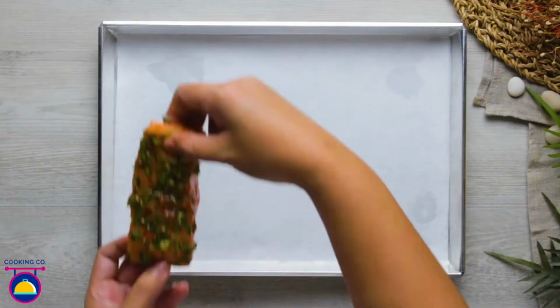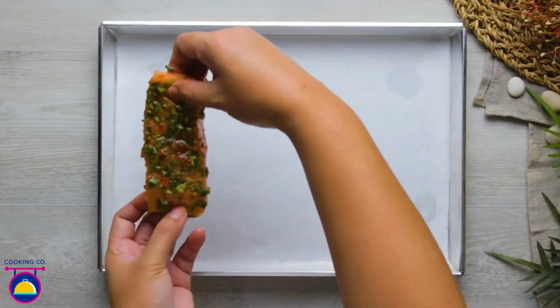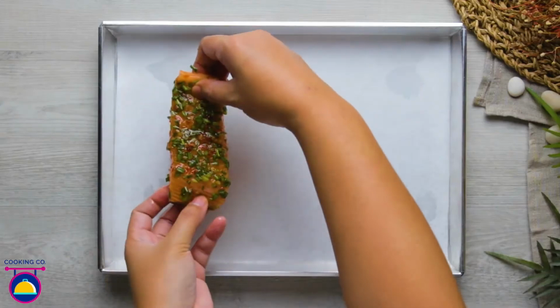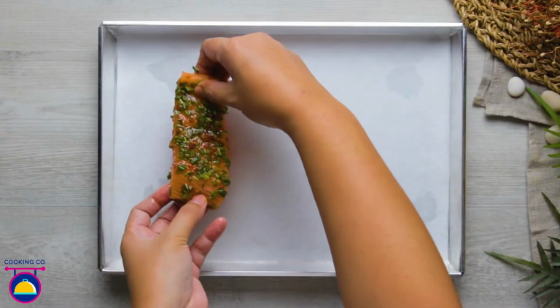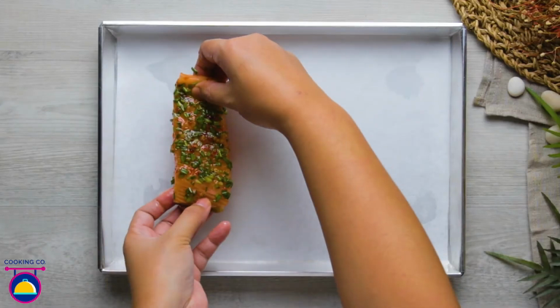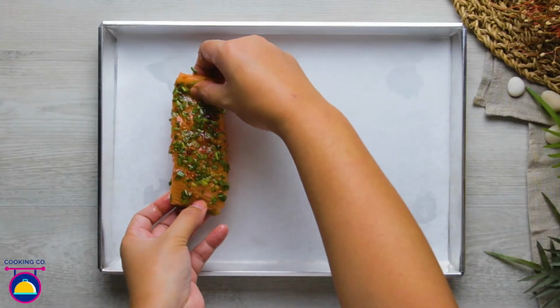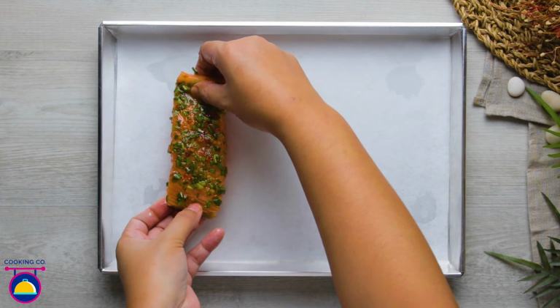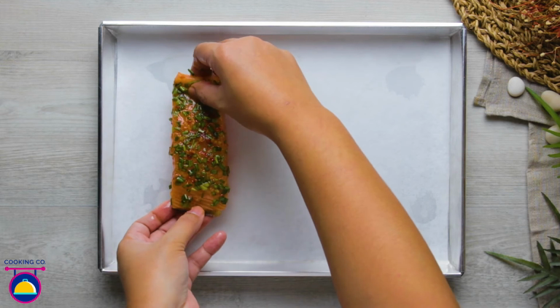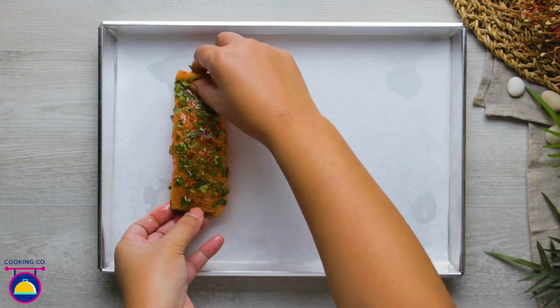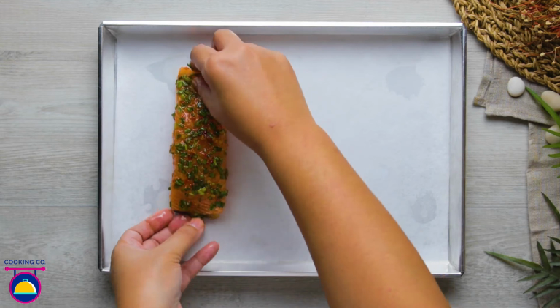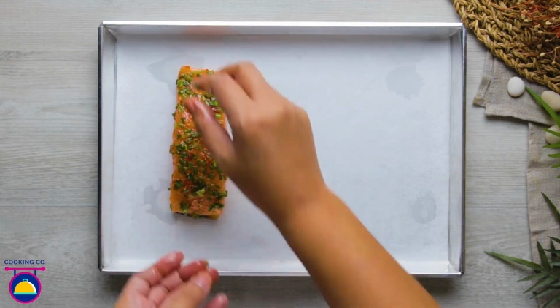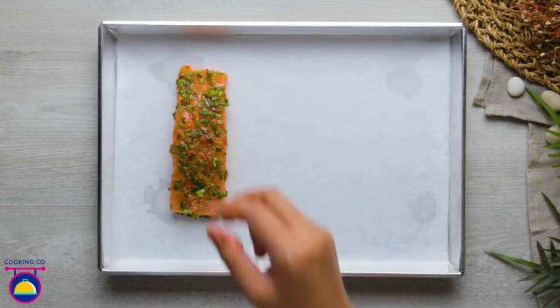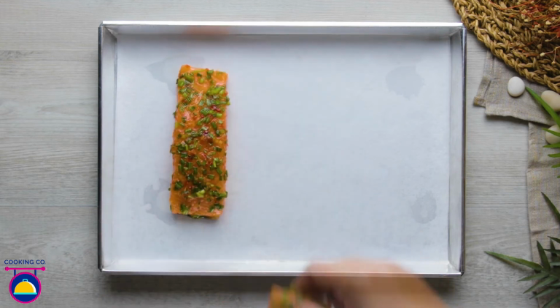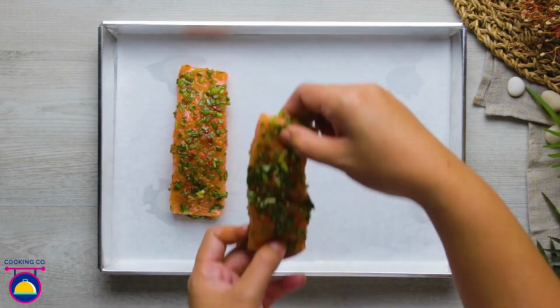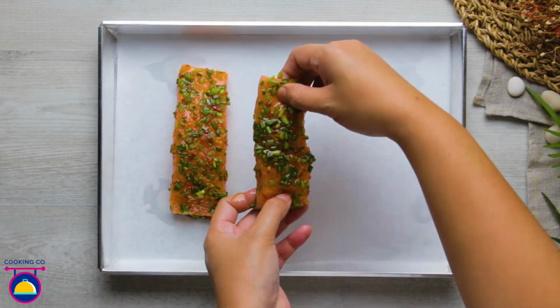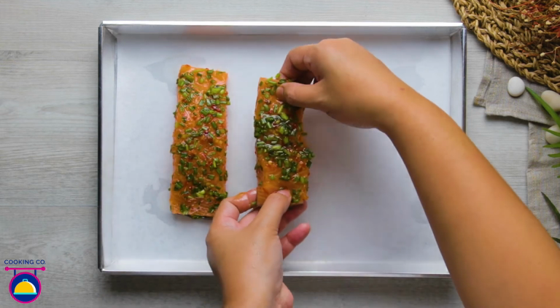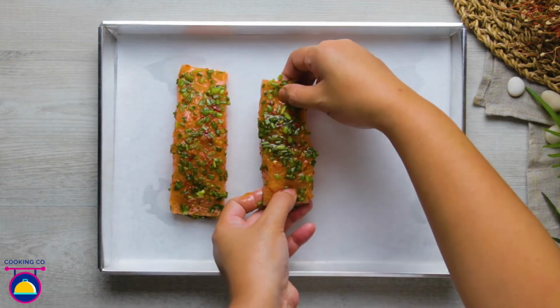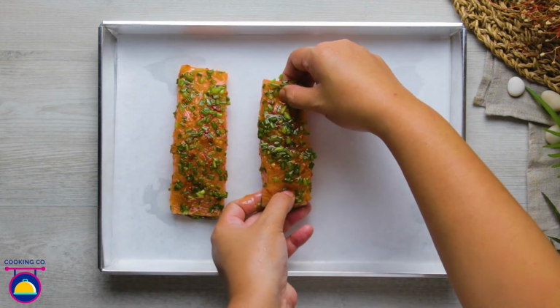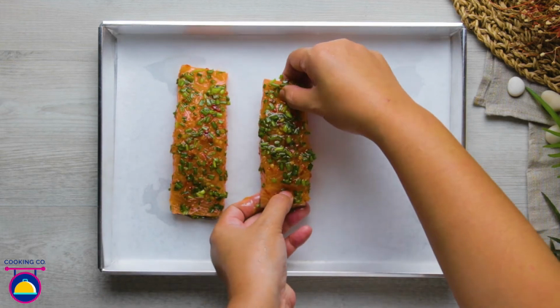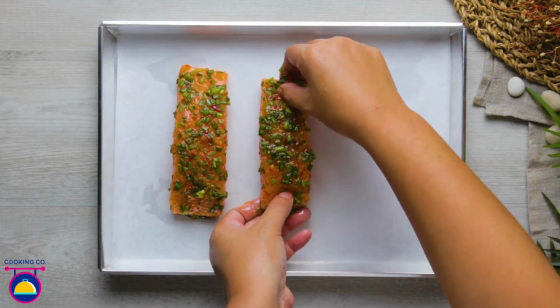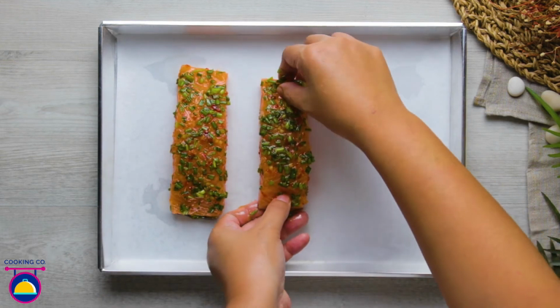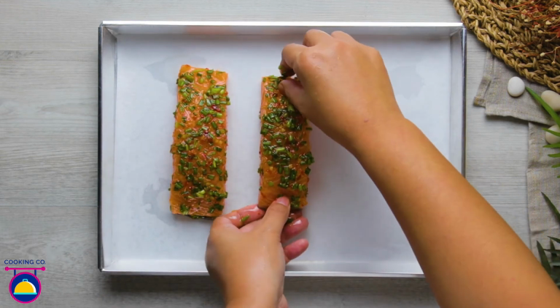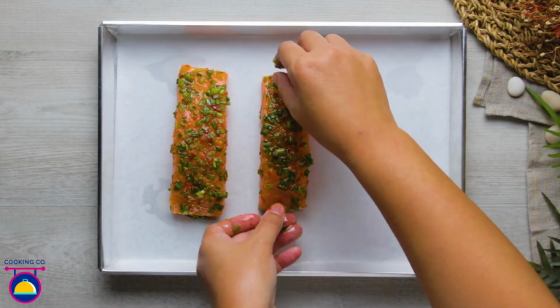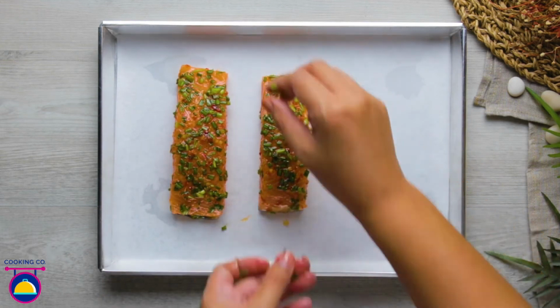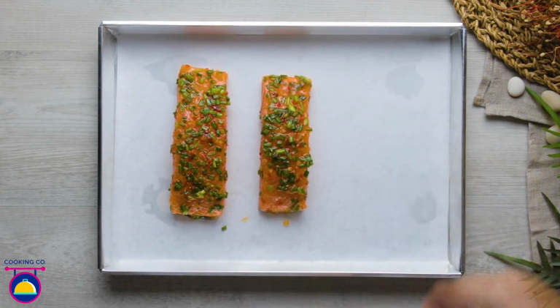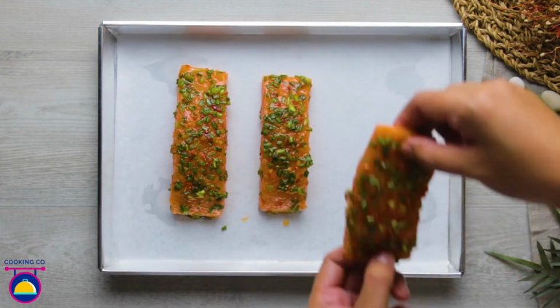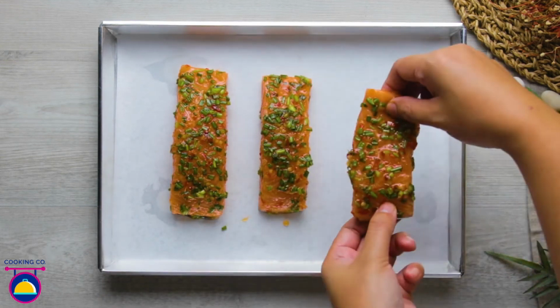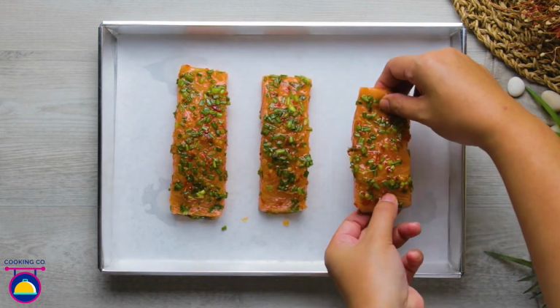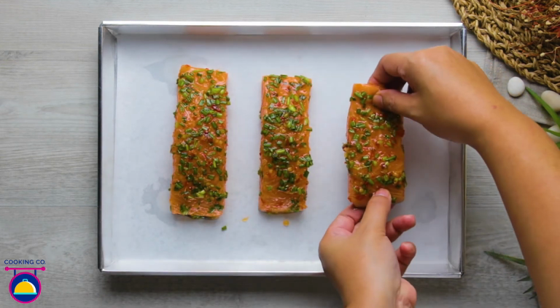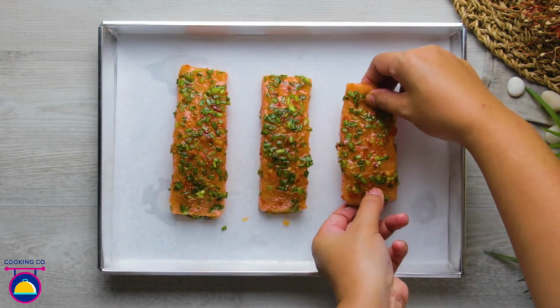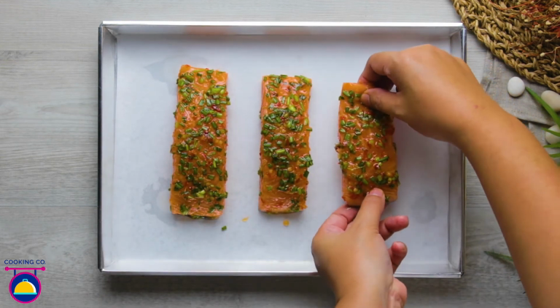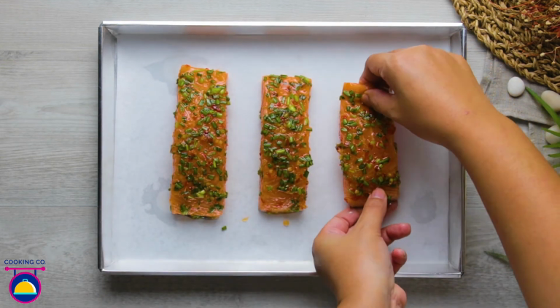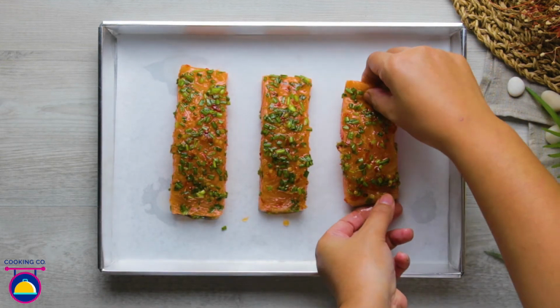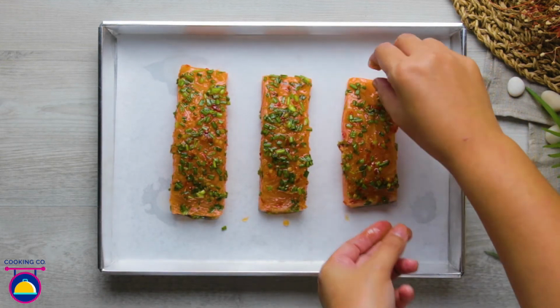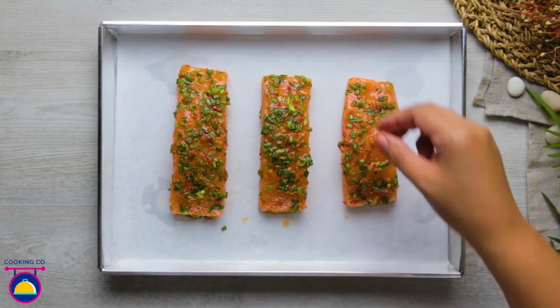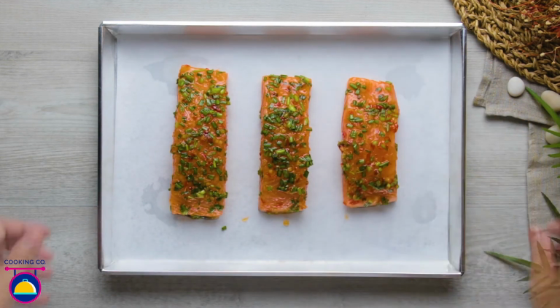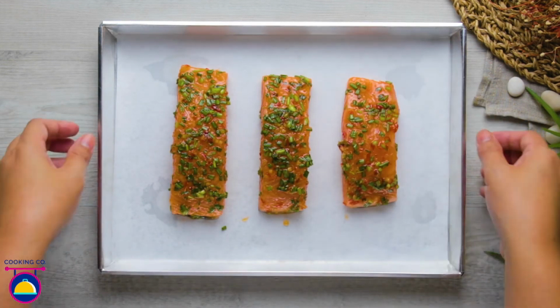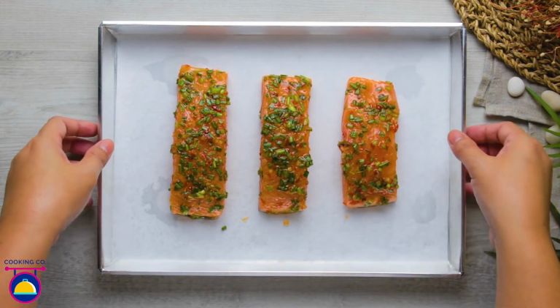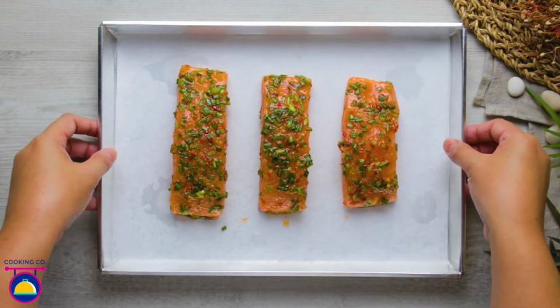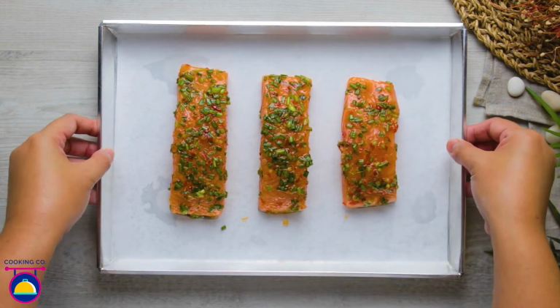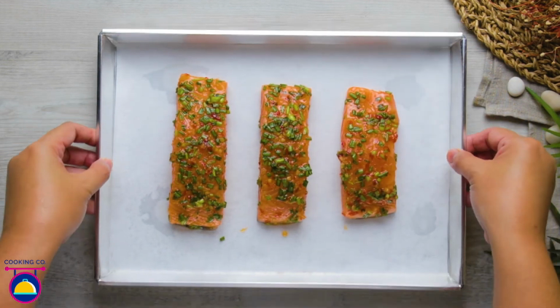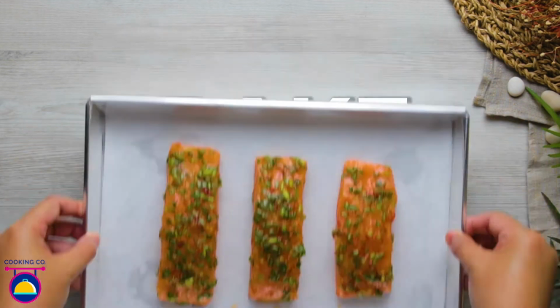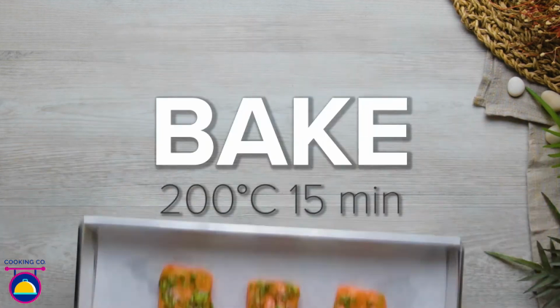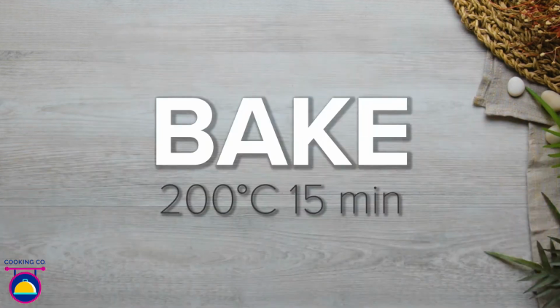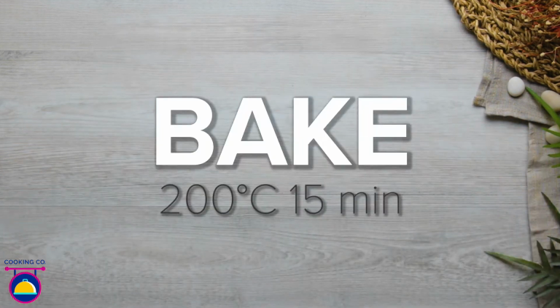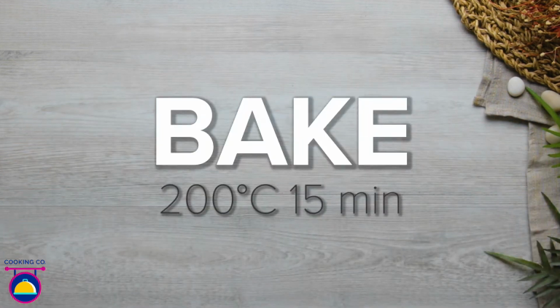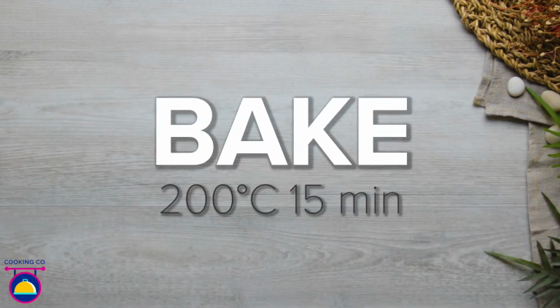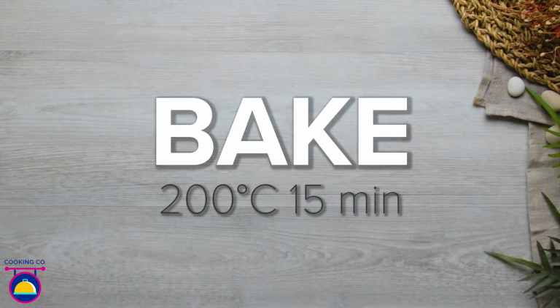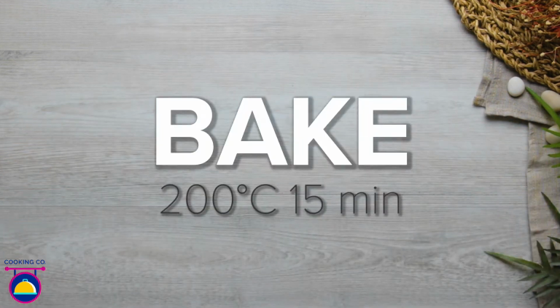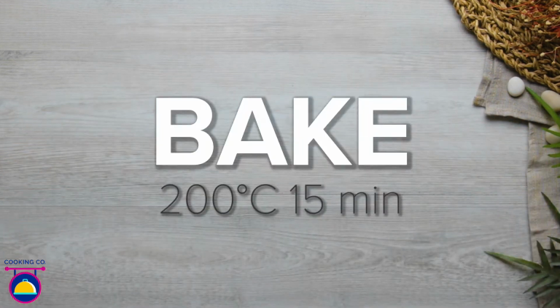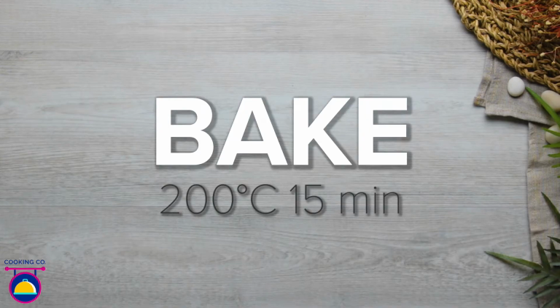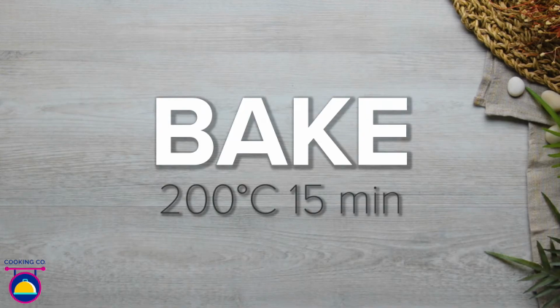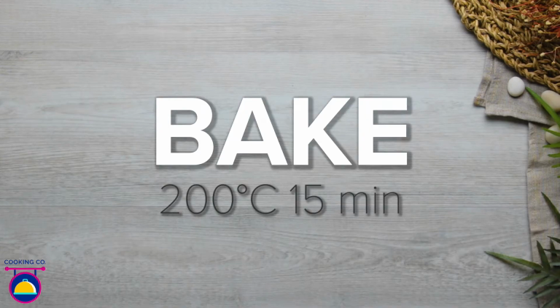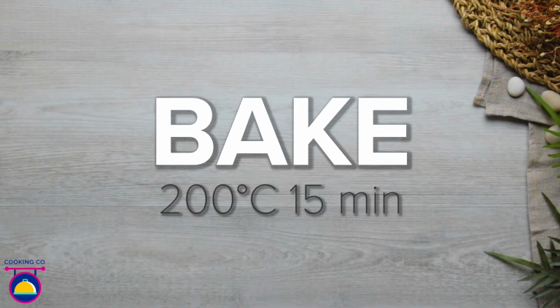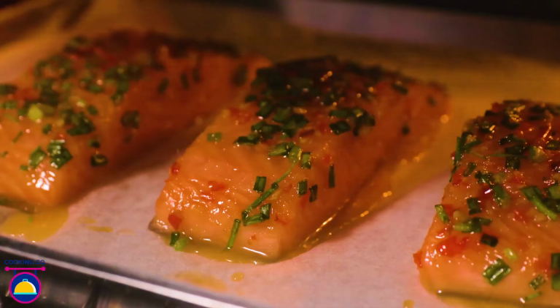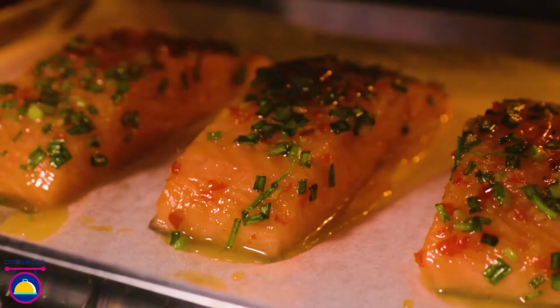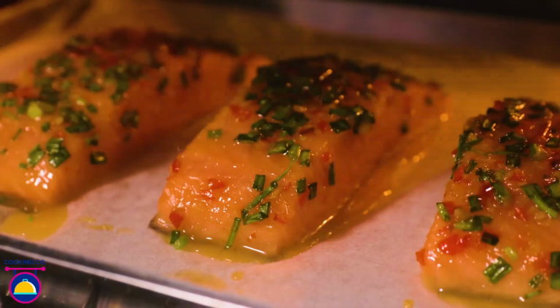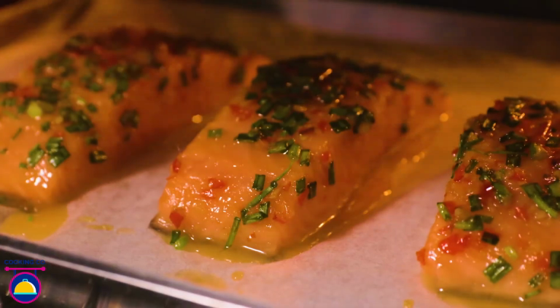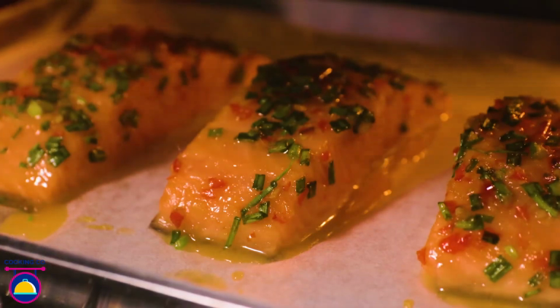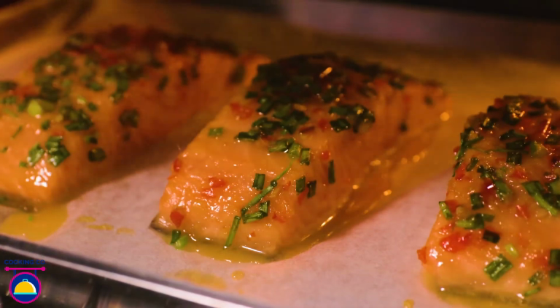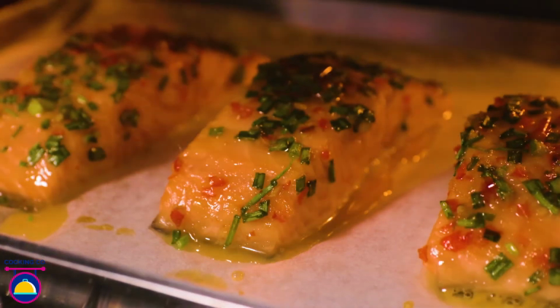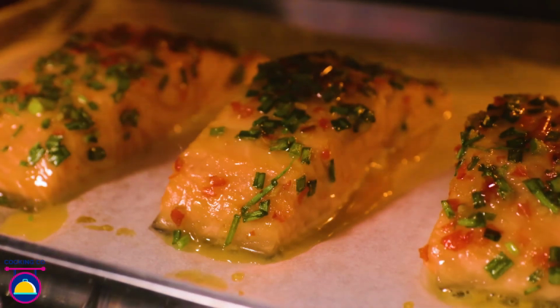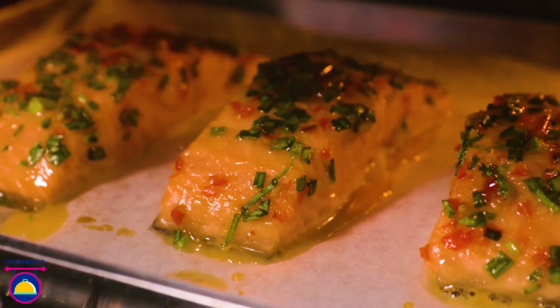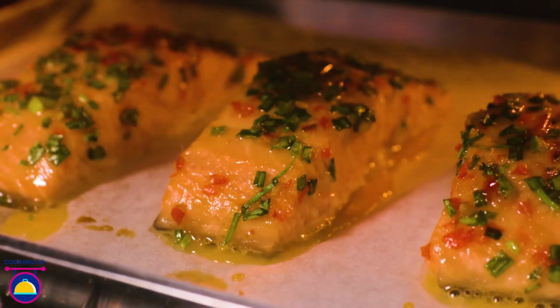Then space them out on a baking tray. Bake for 15 minutes at 200 degrees.